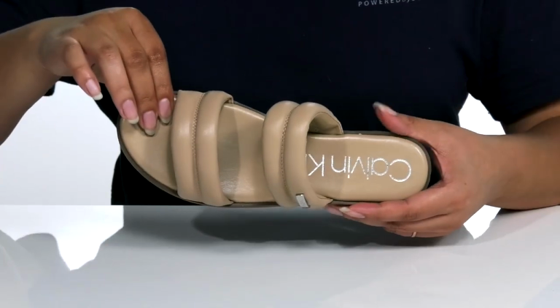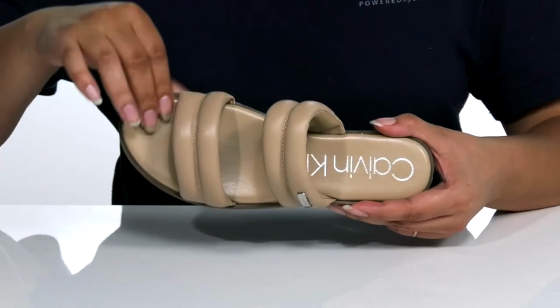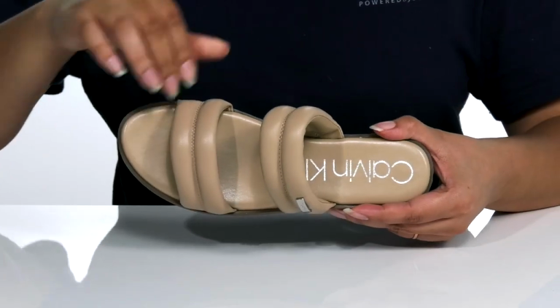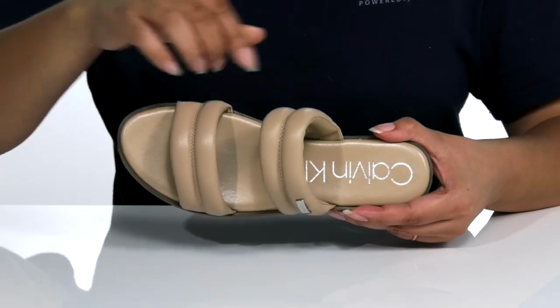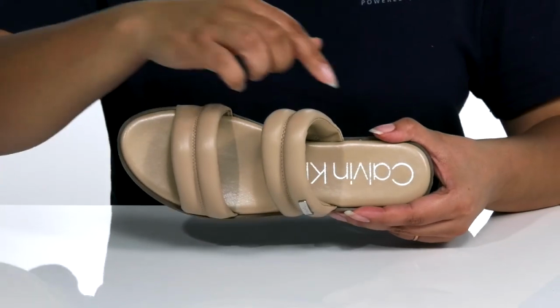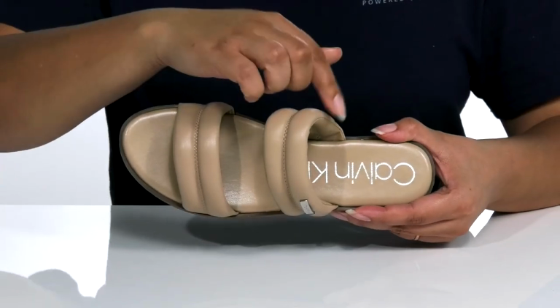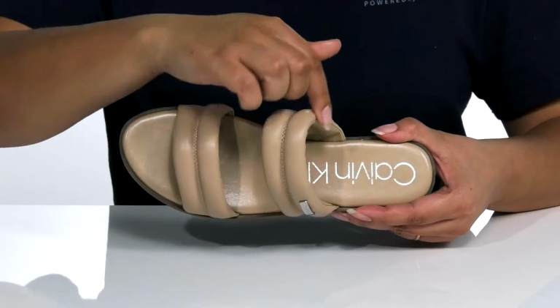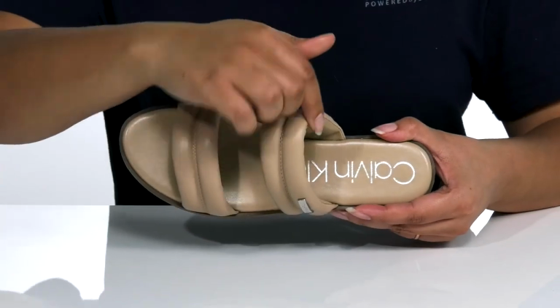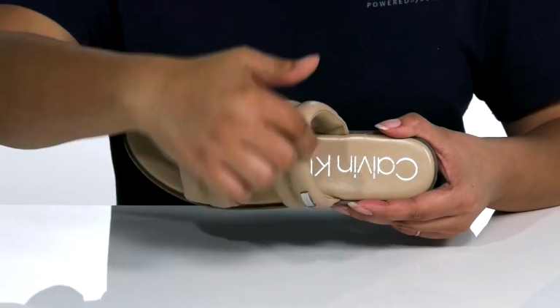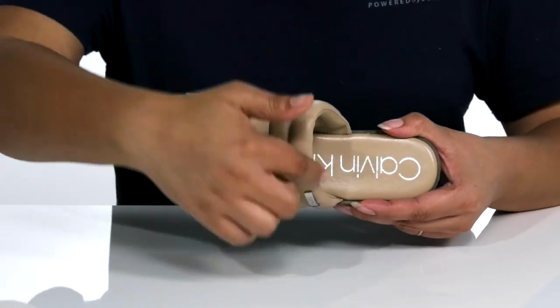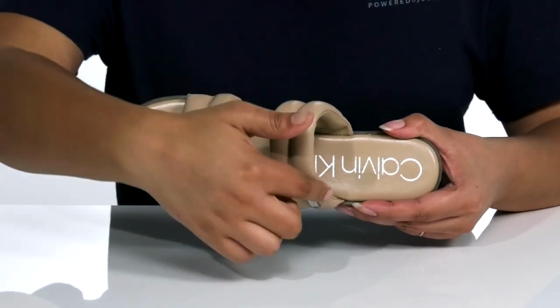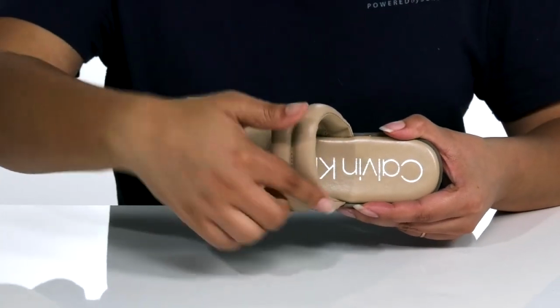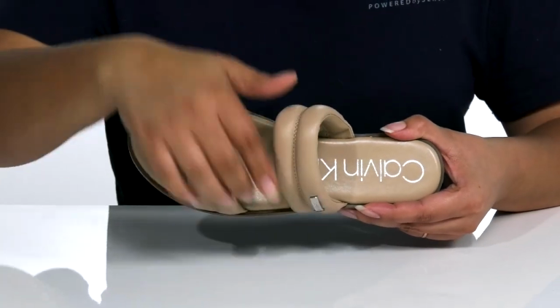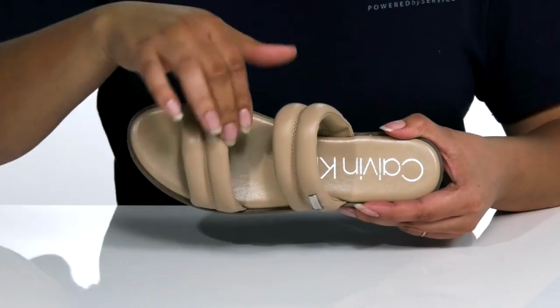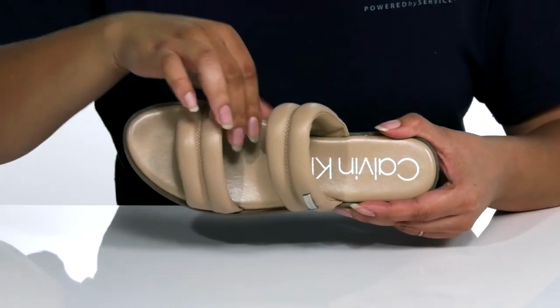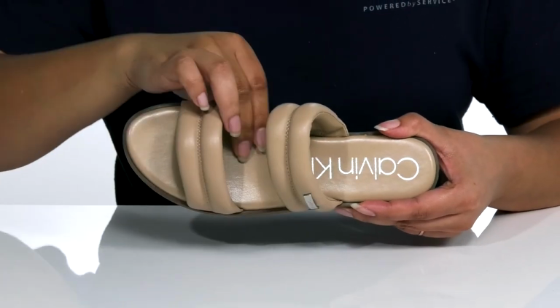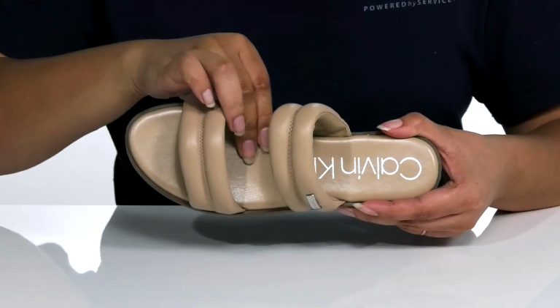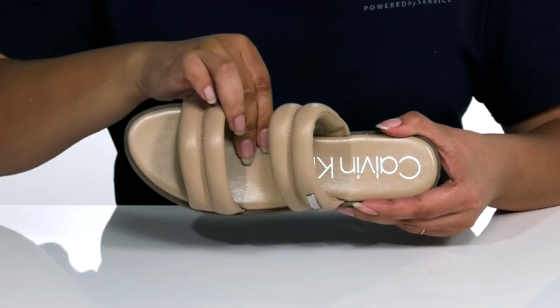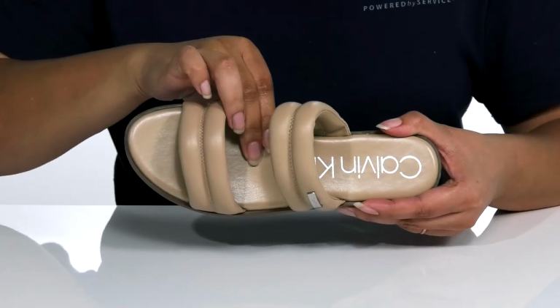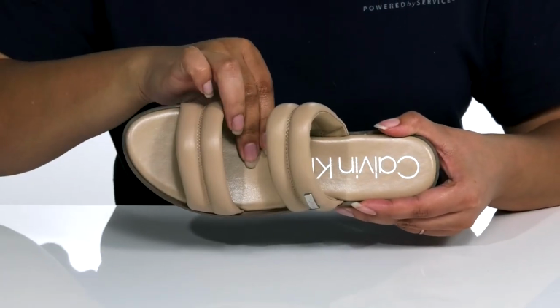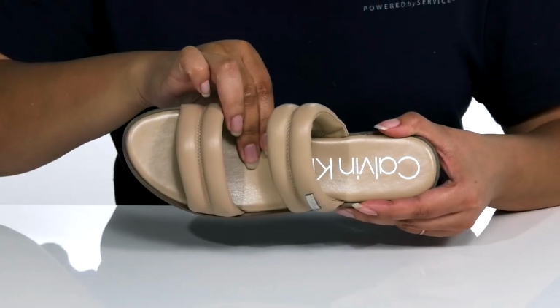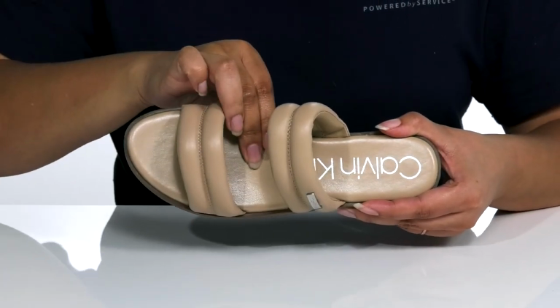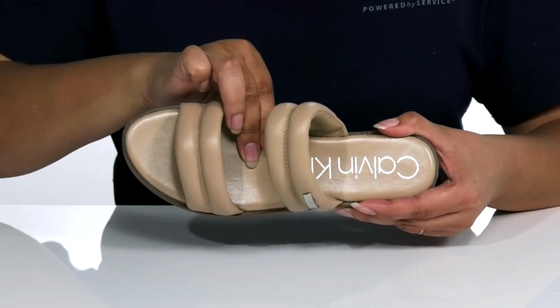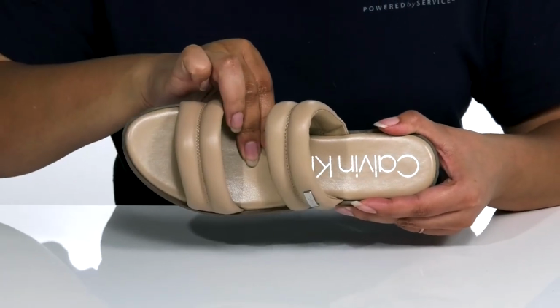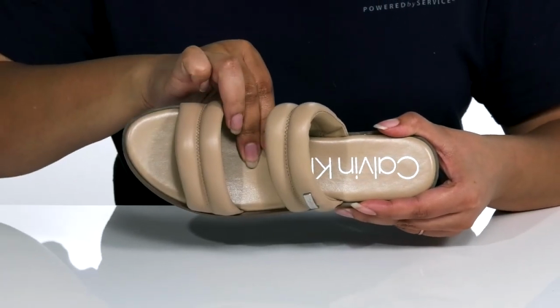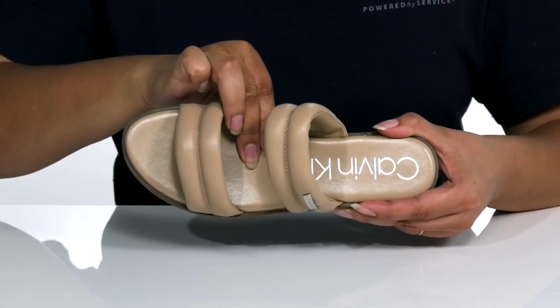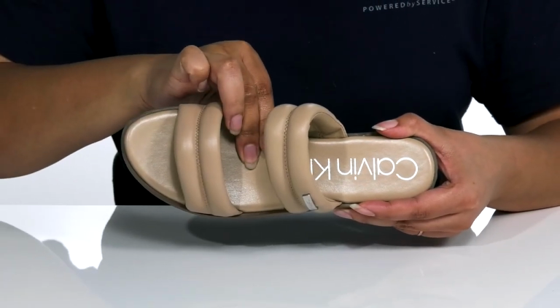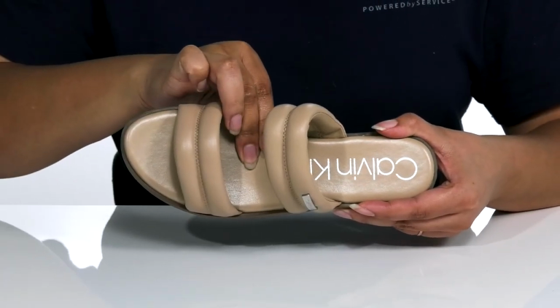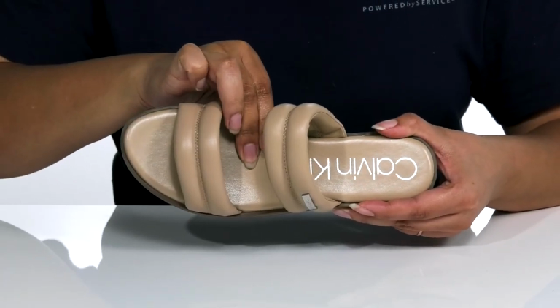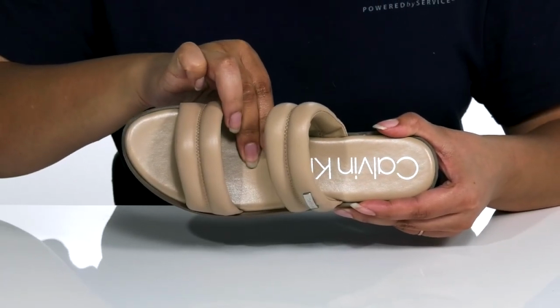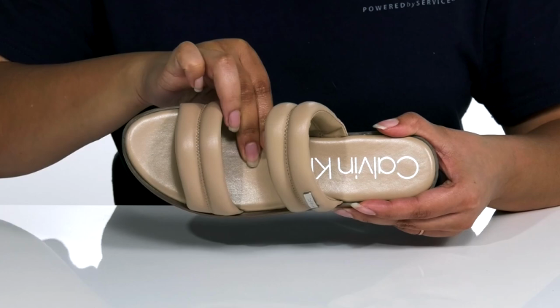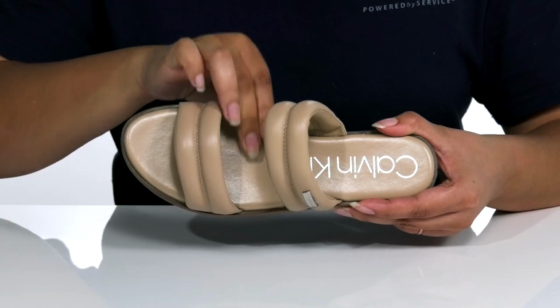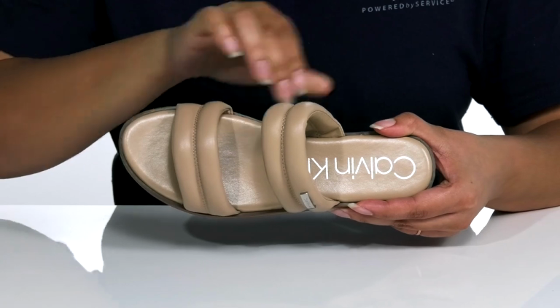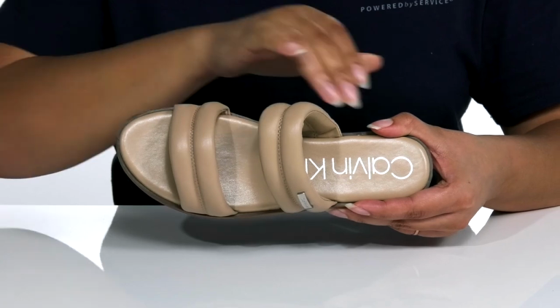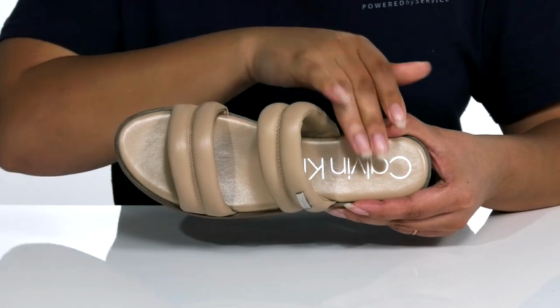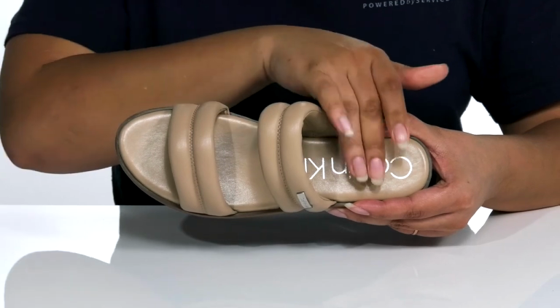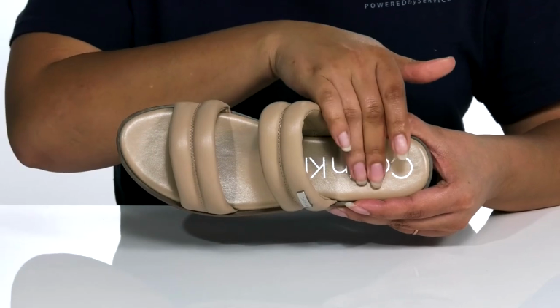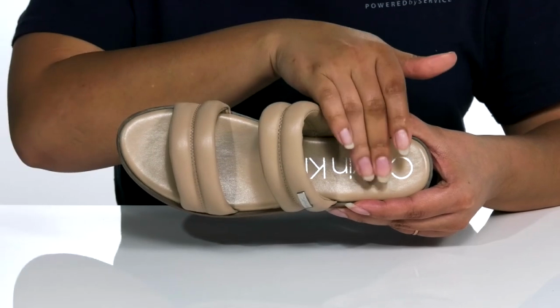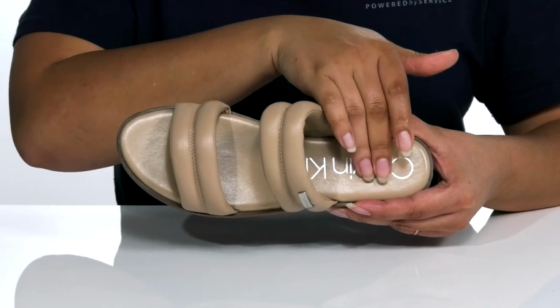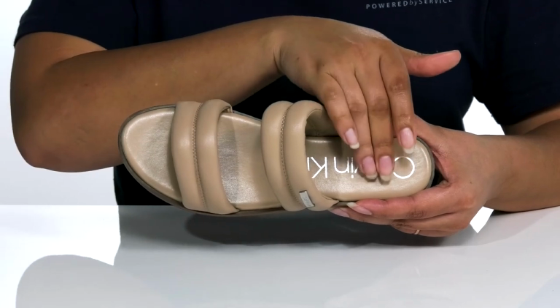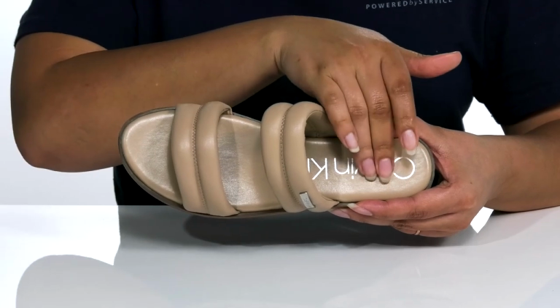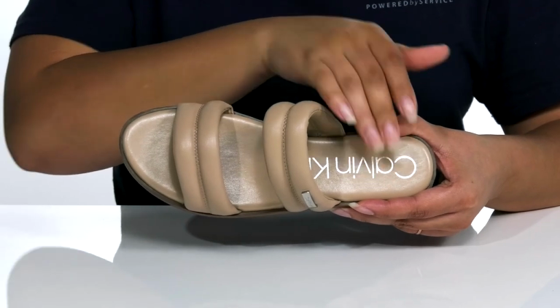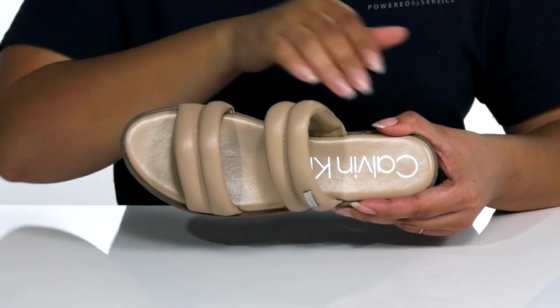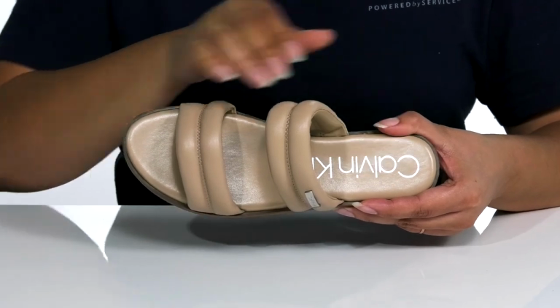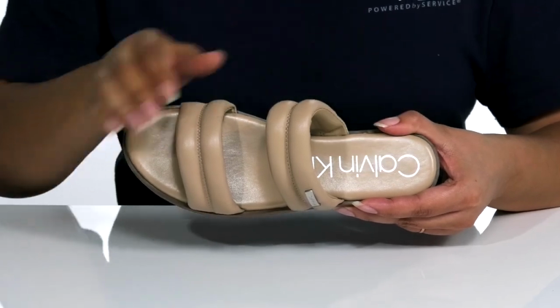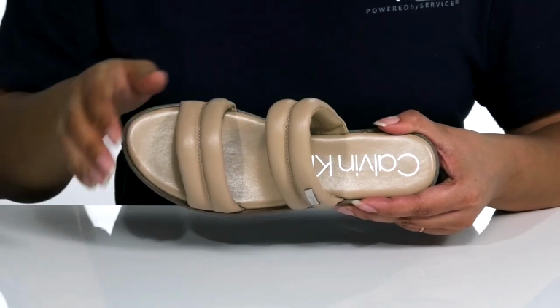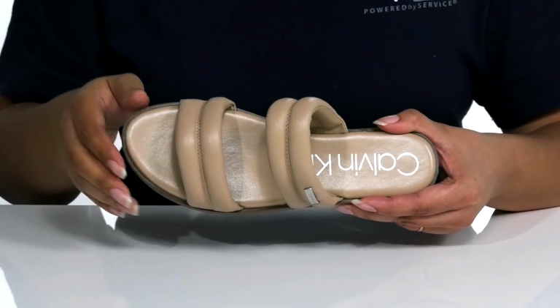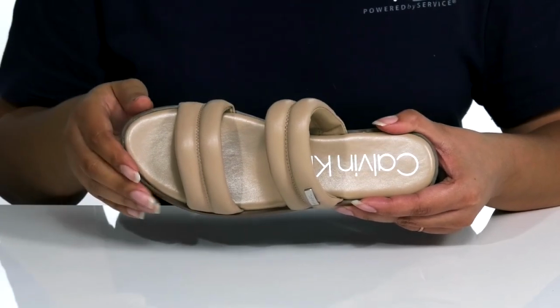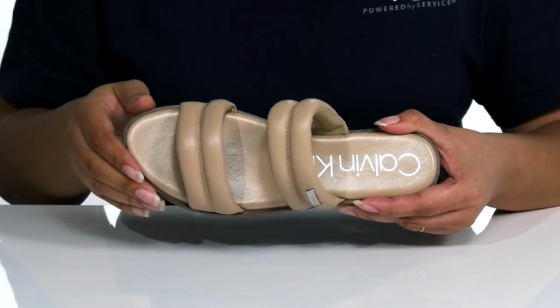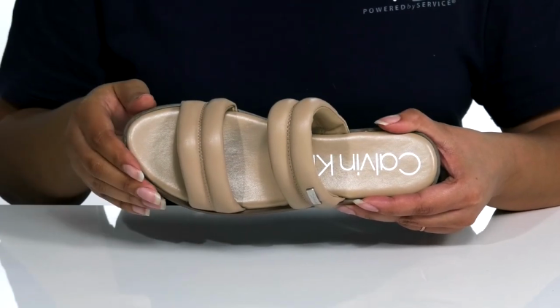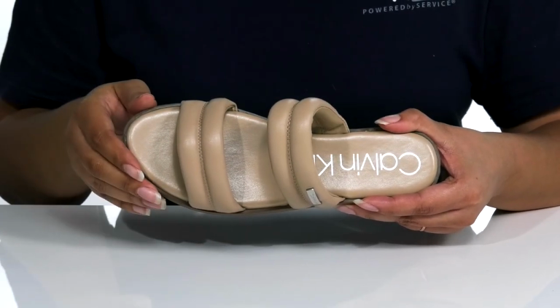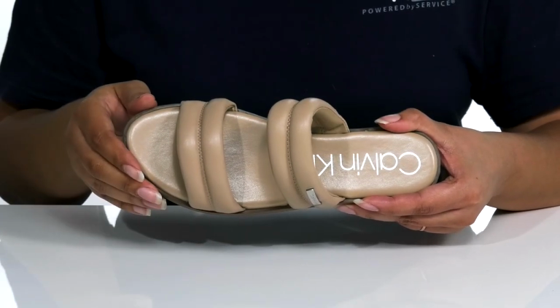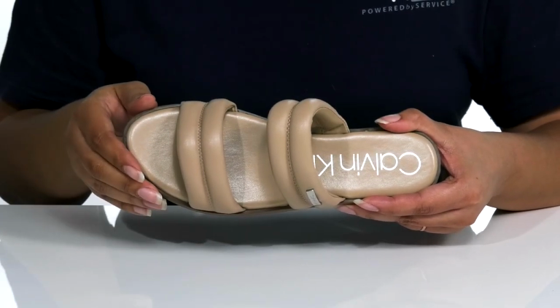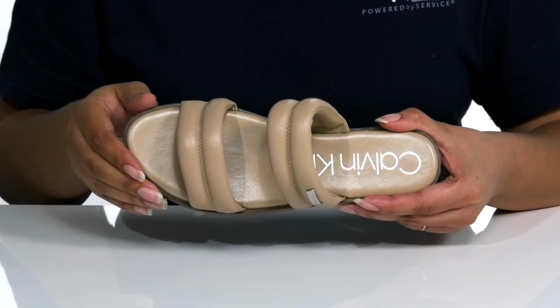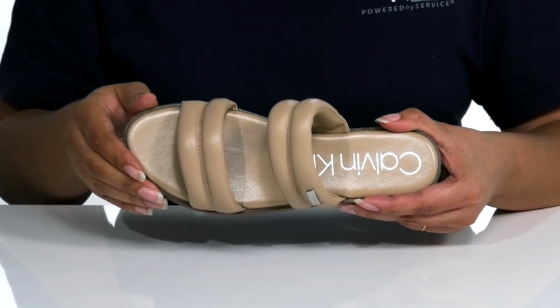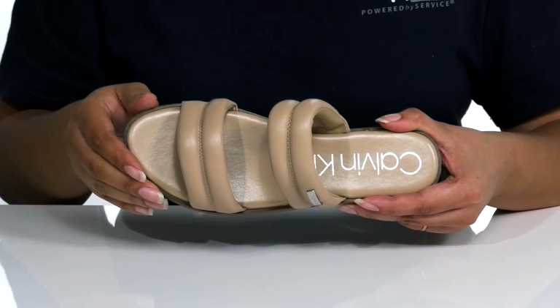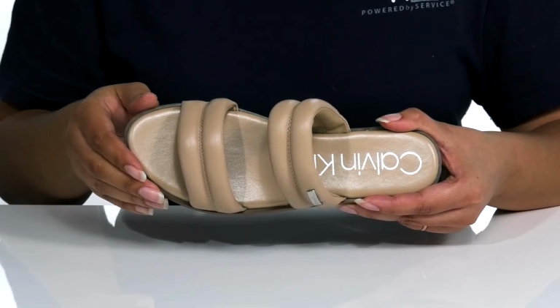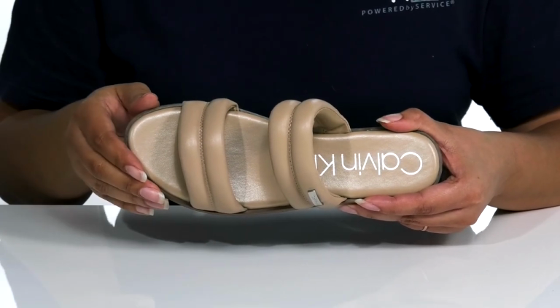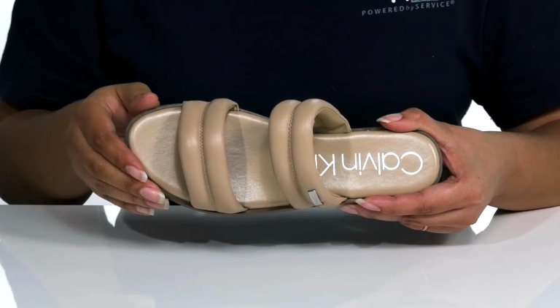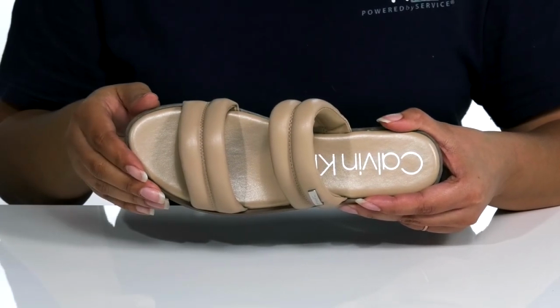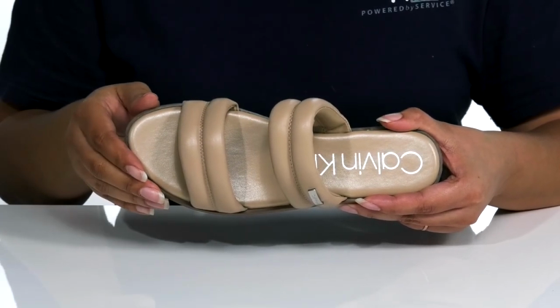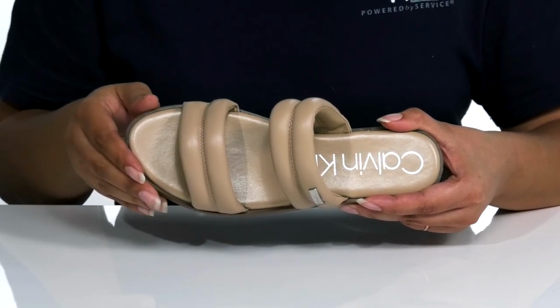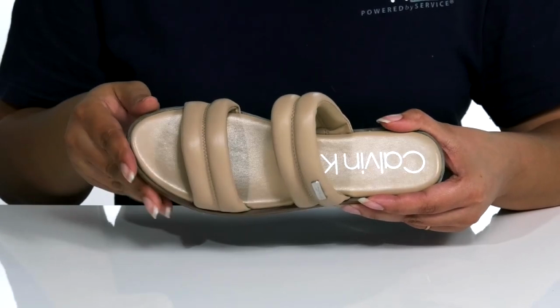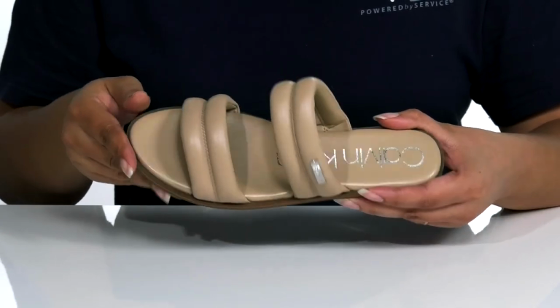Inside, there is a leather lining with a cushioned footbed for comfort, and the Calvin Klein logo can be seen printed at the heel.